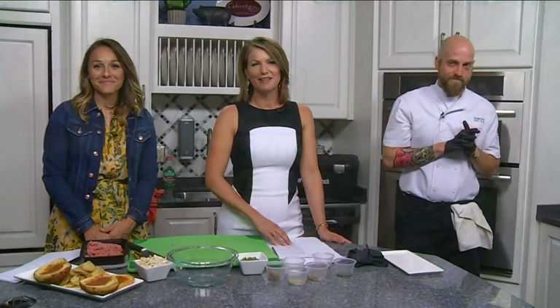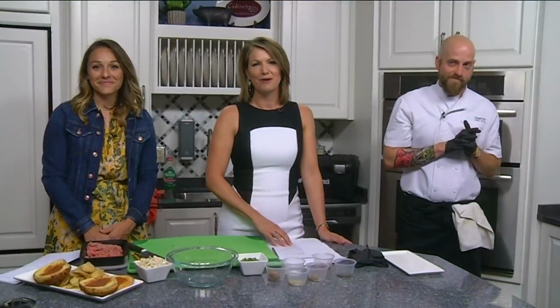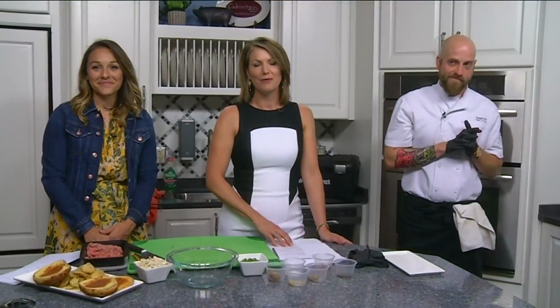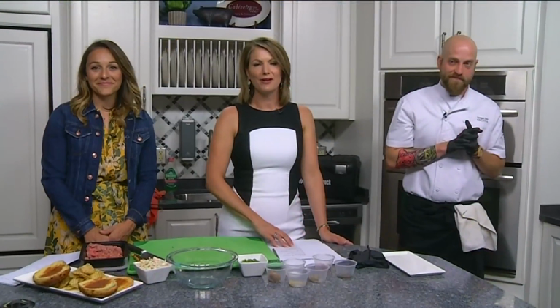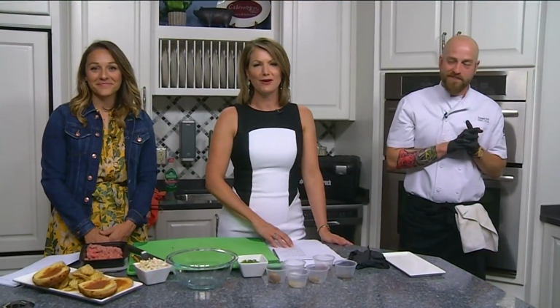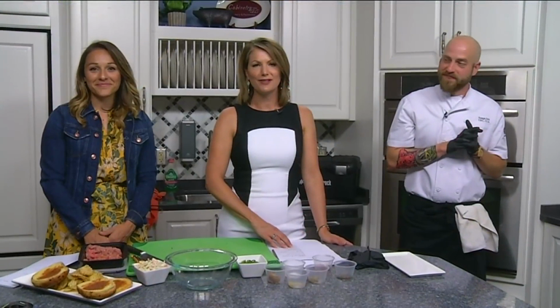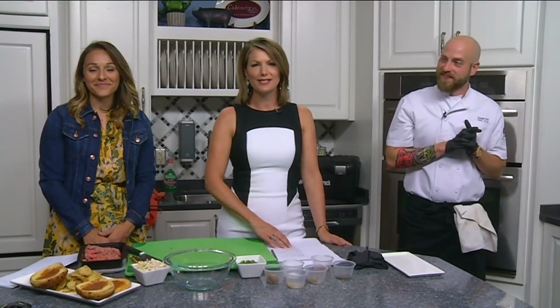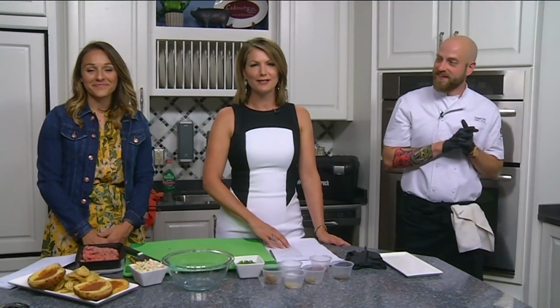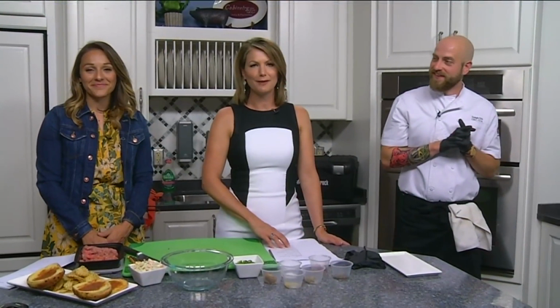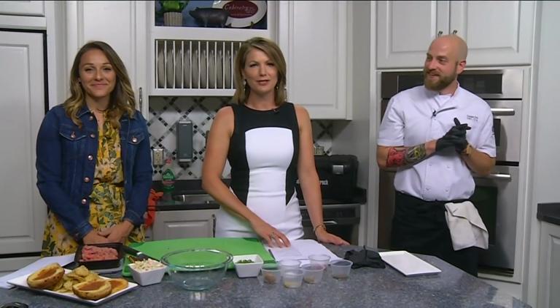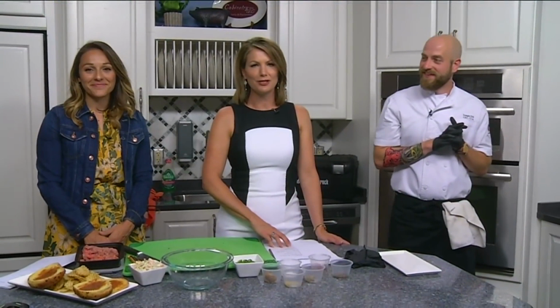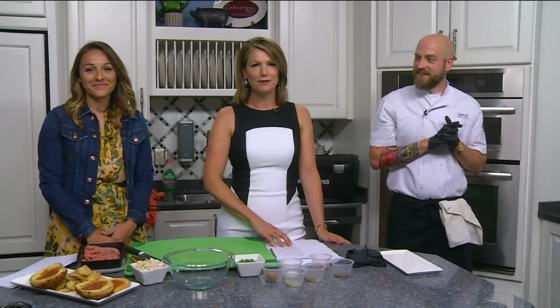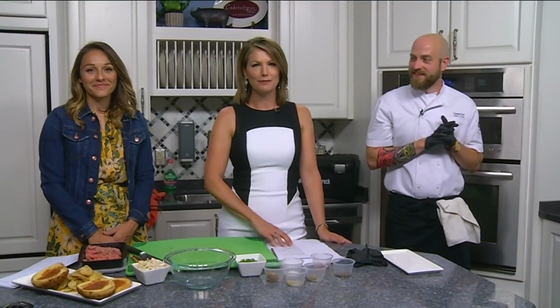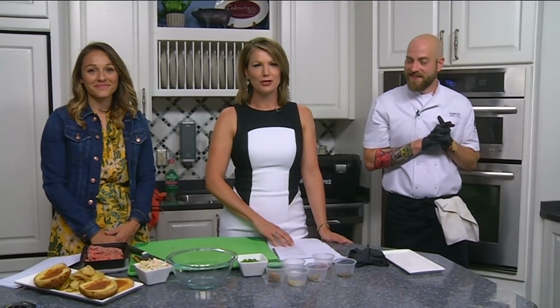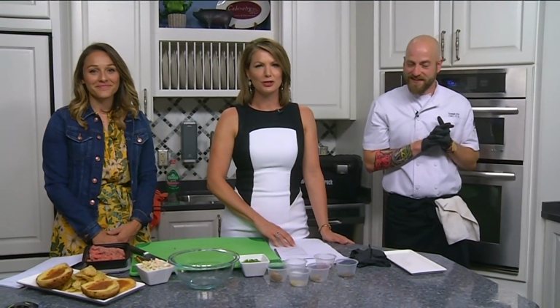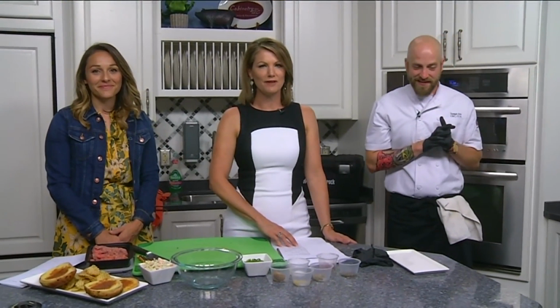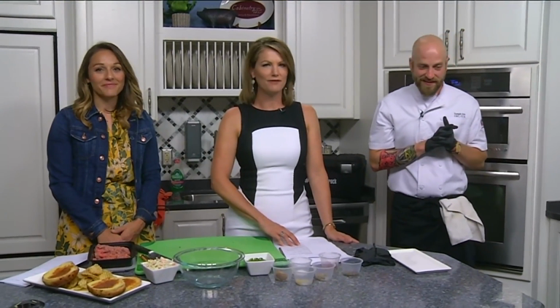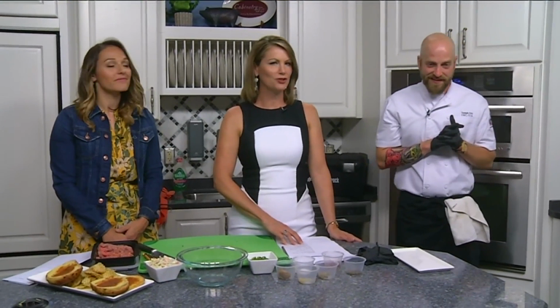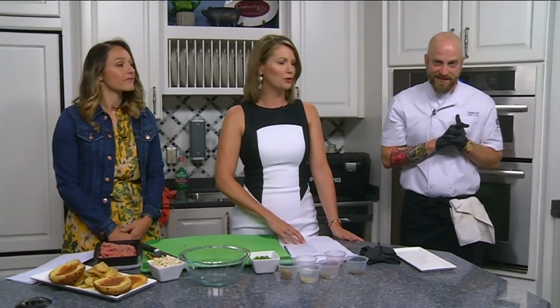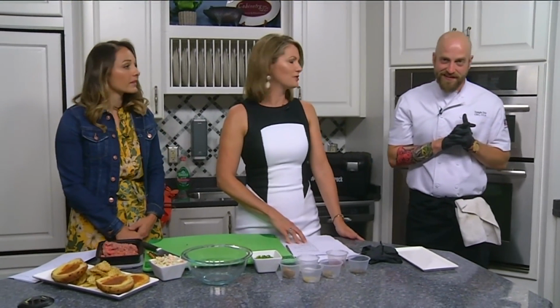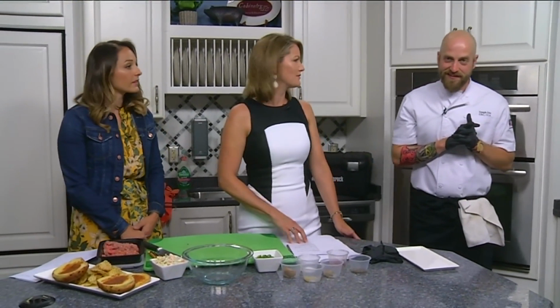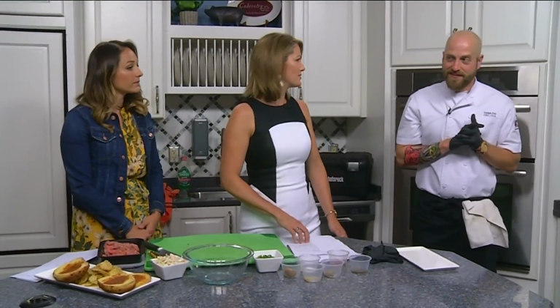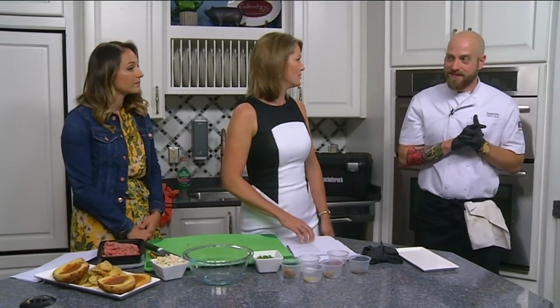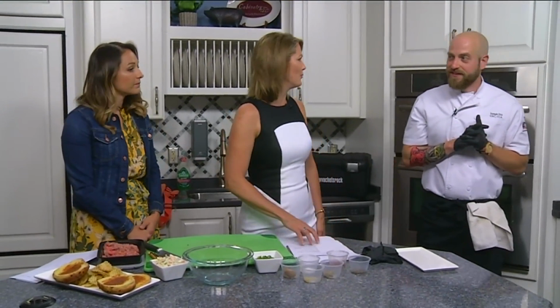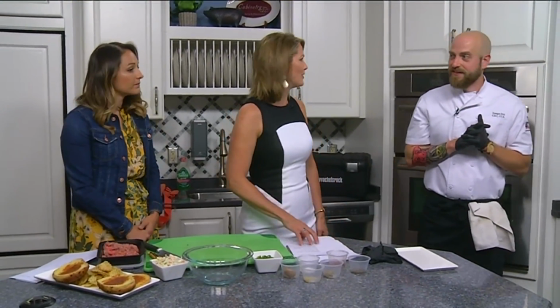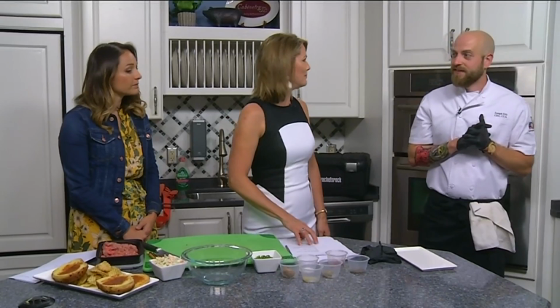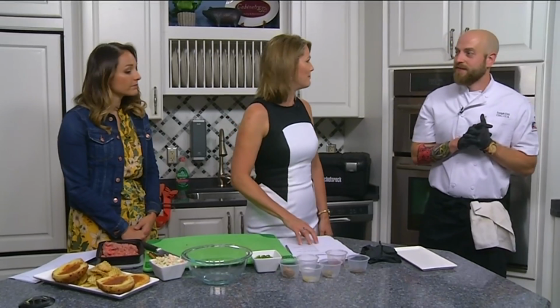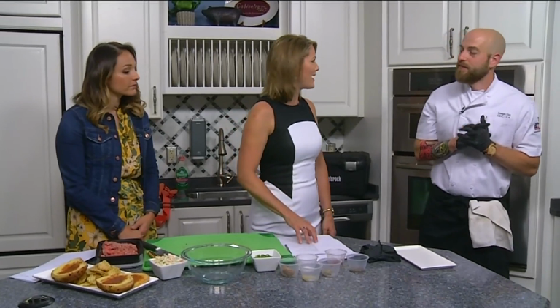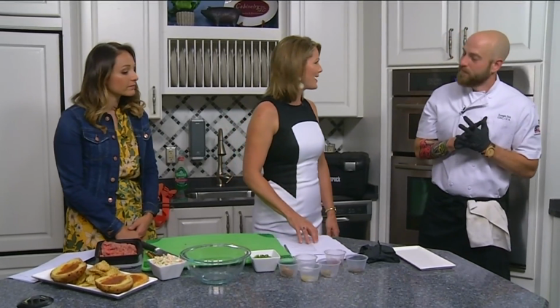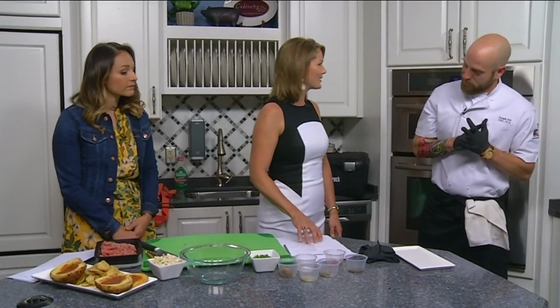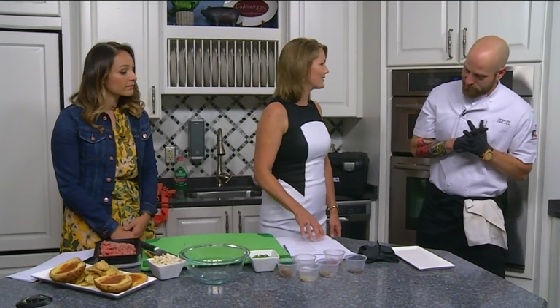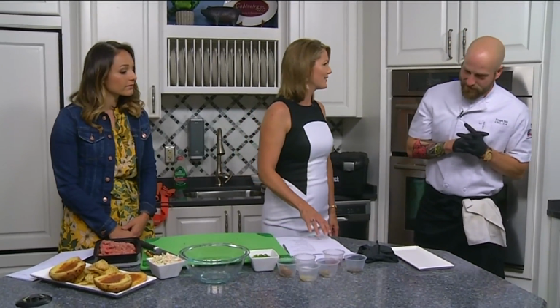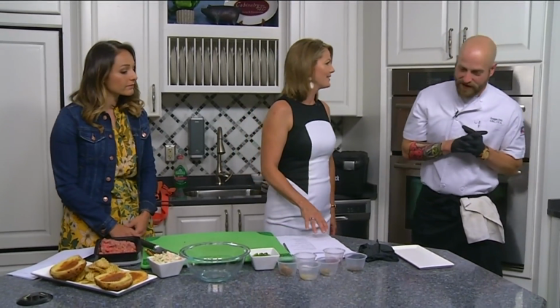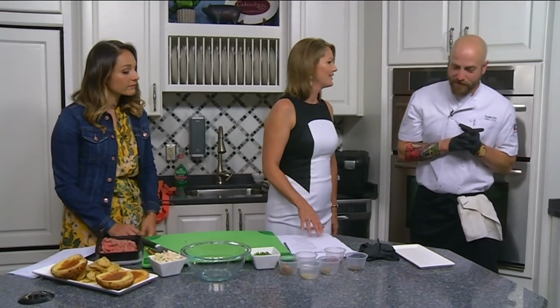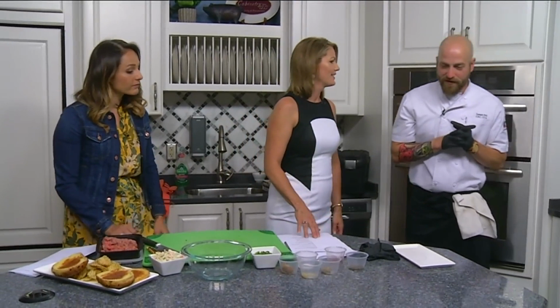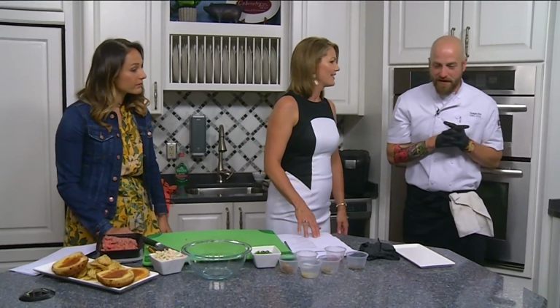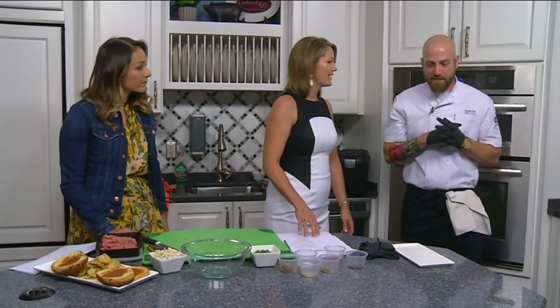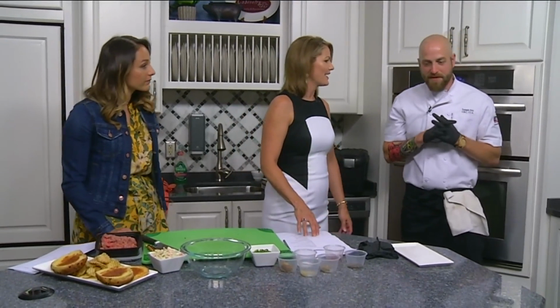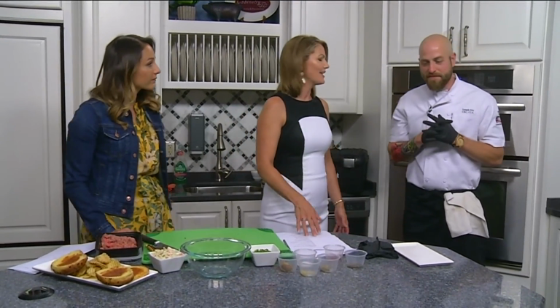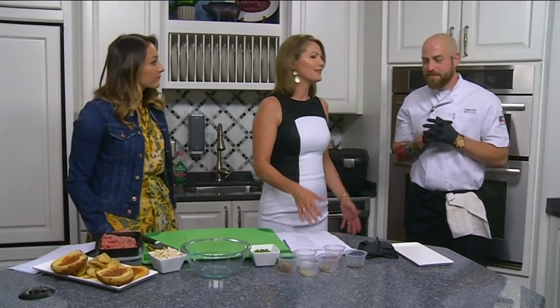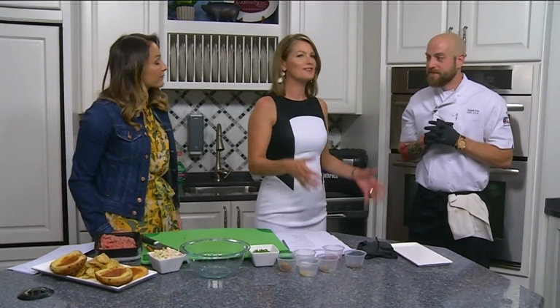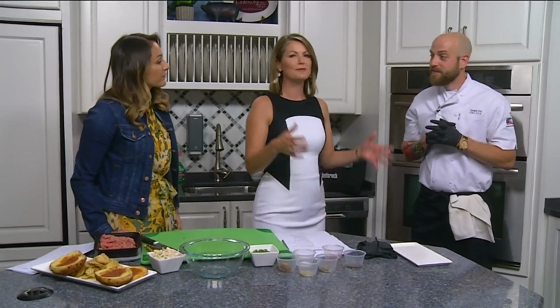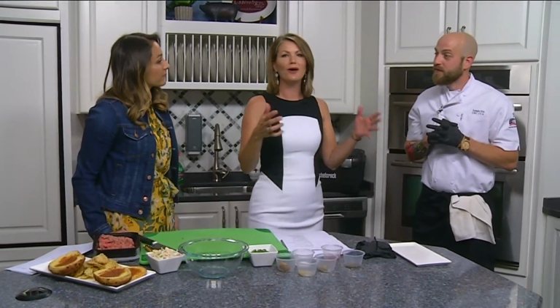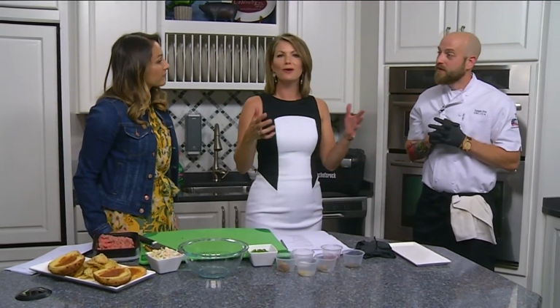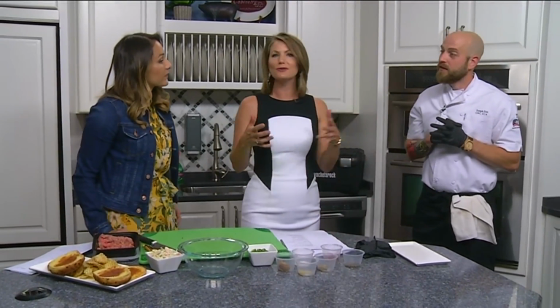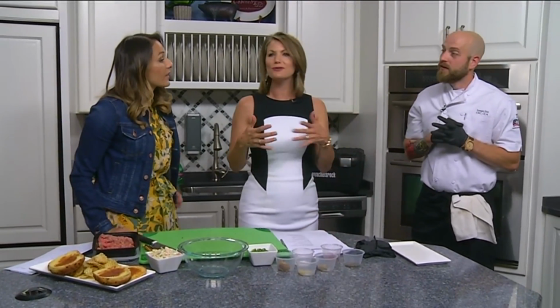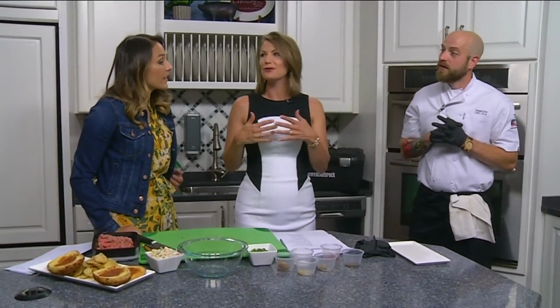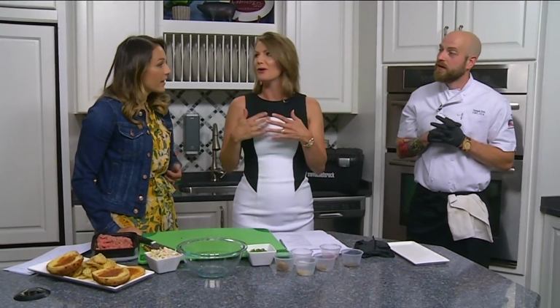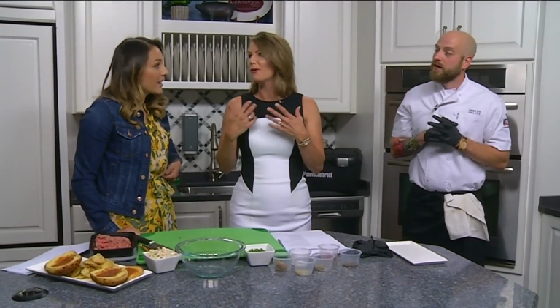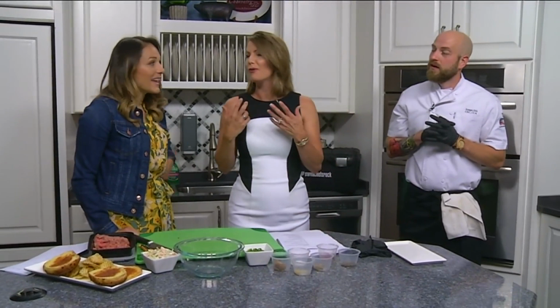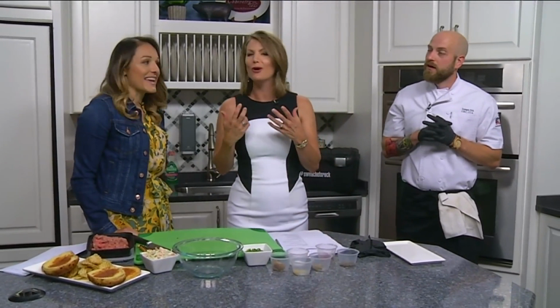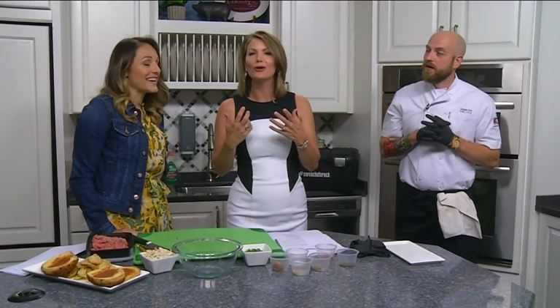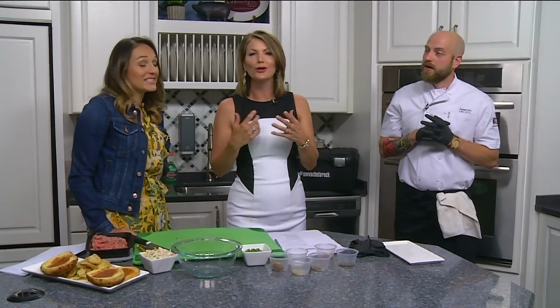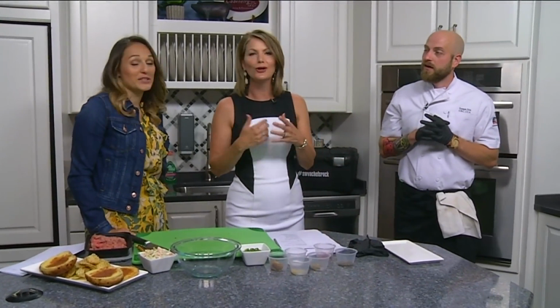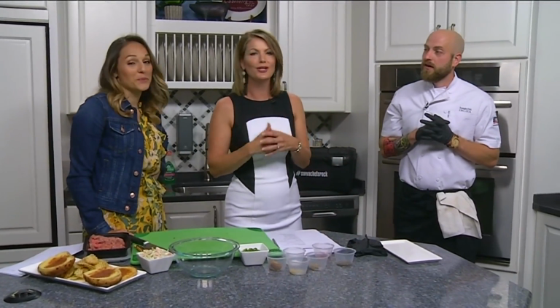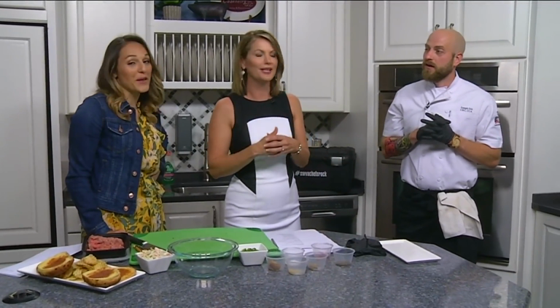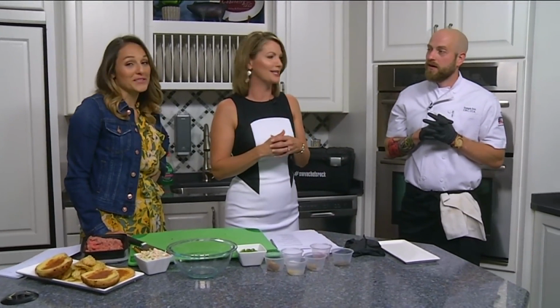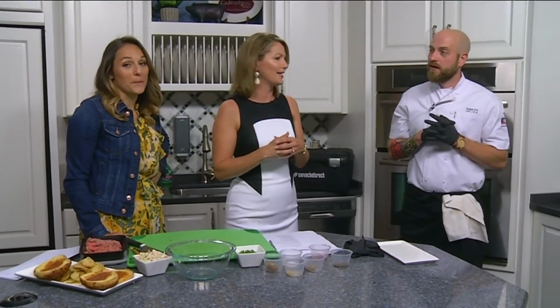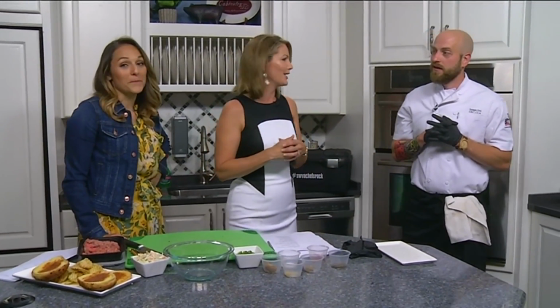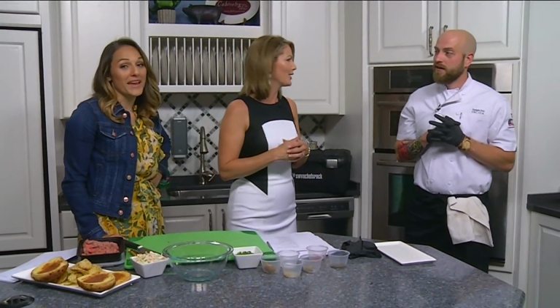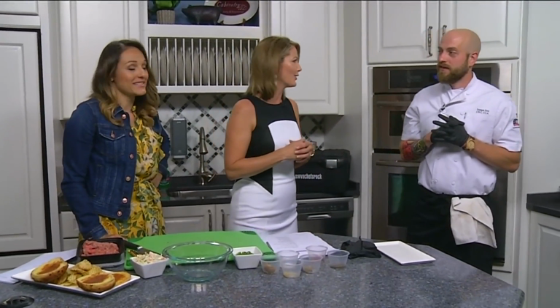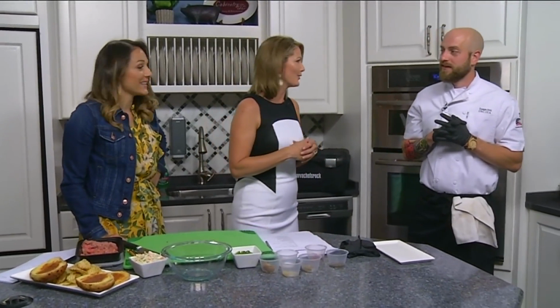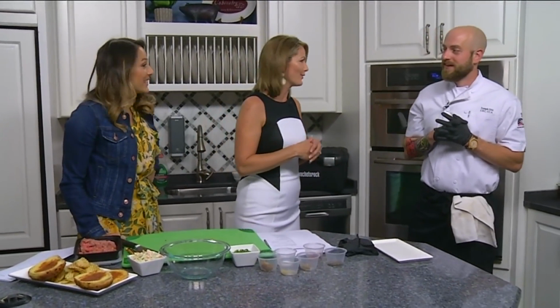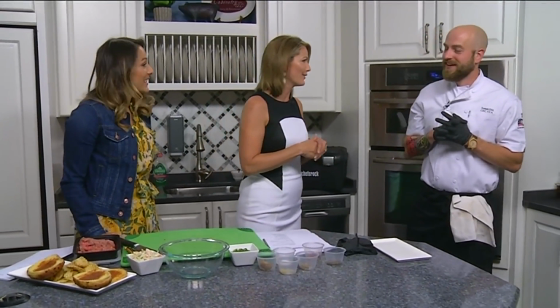We are in the Daytime Kitchen with Chef Joseph Dill. Welcome back. Thank you for having me. It smells so good in here — it smells amazing in here.